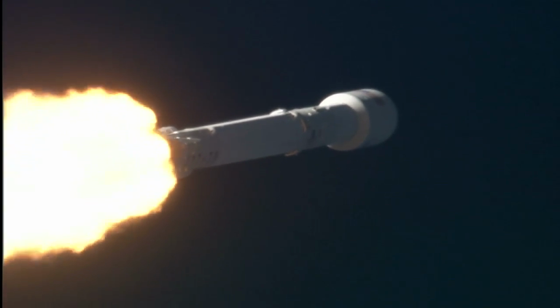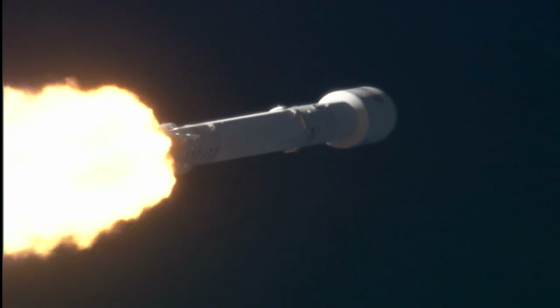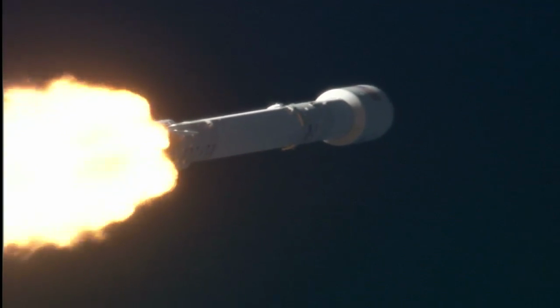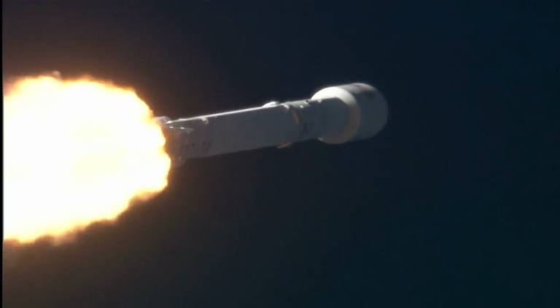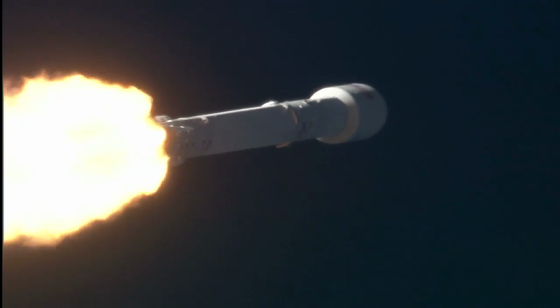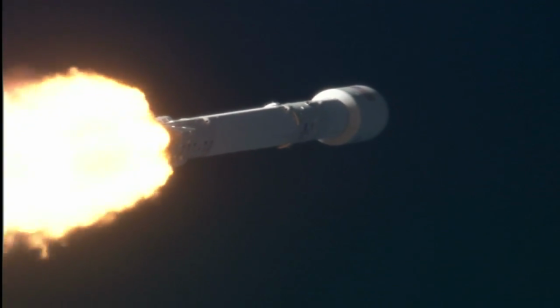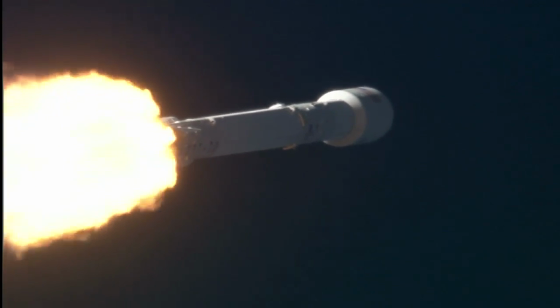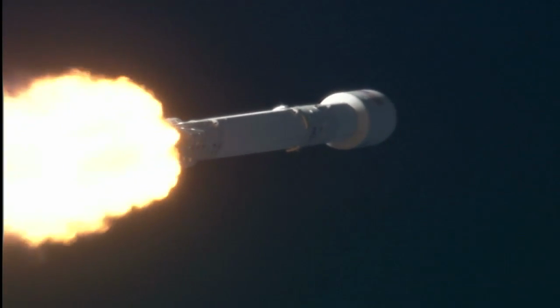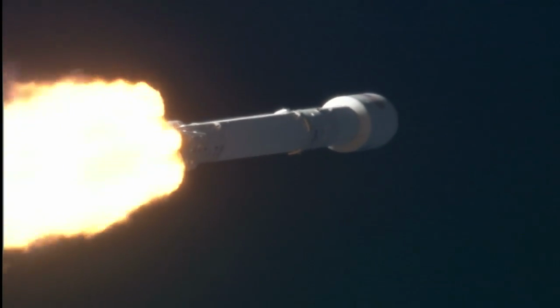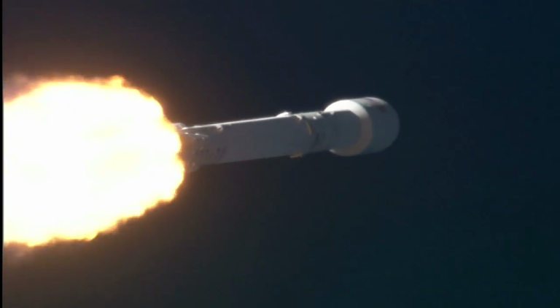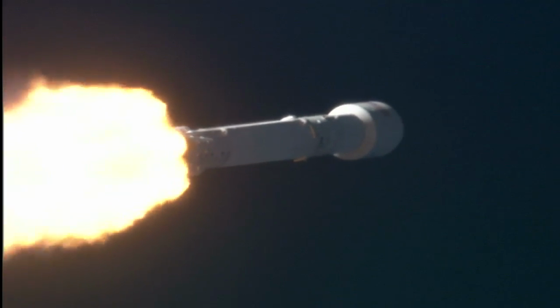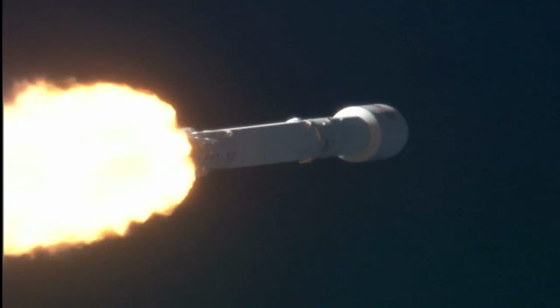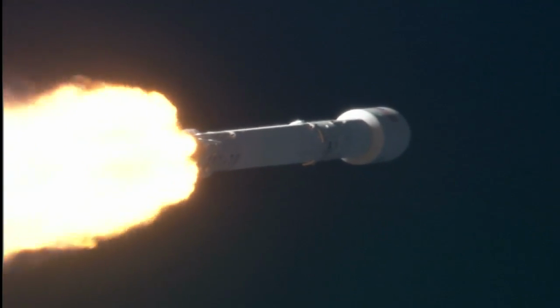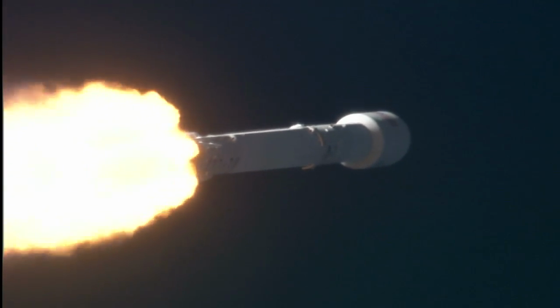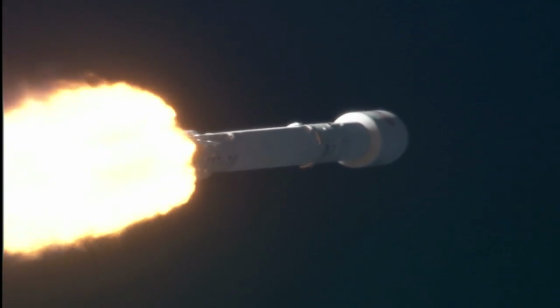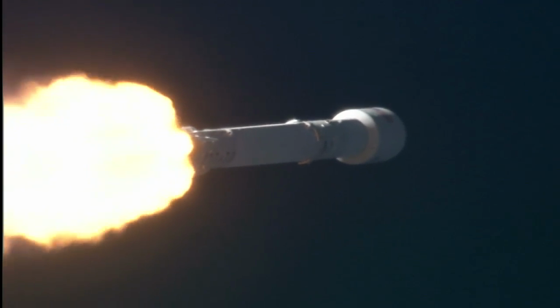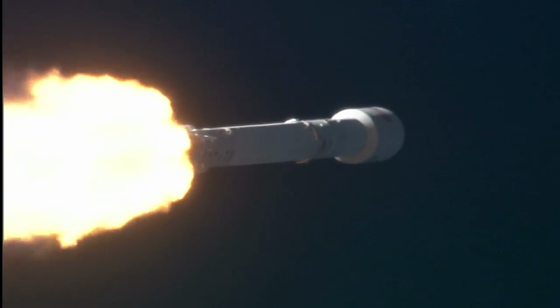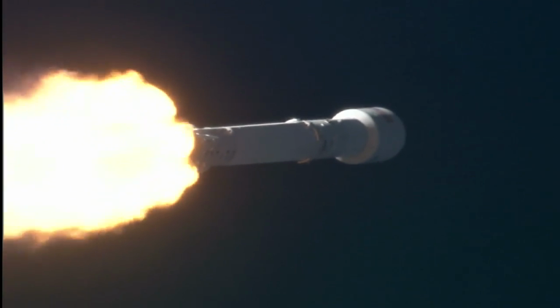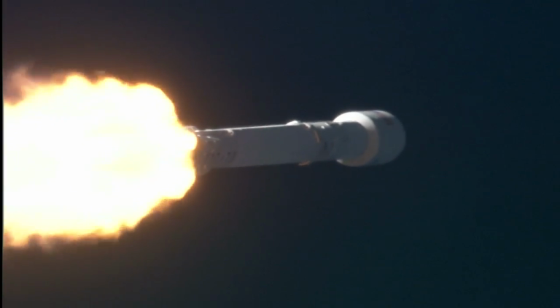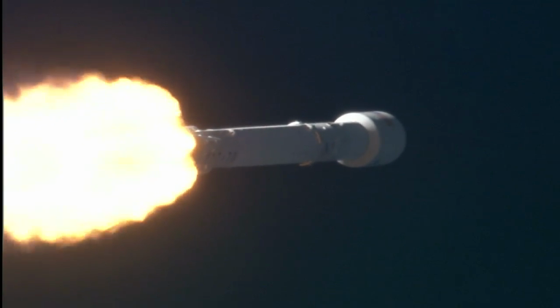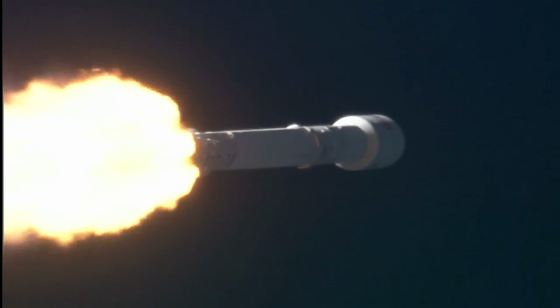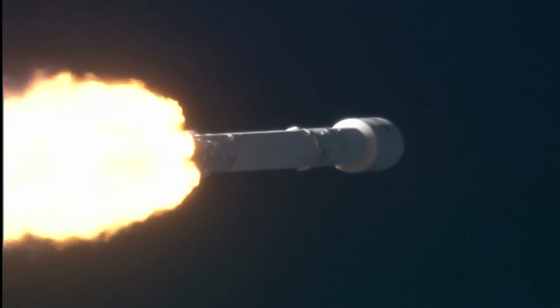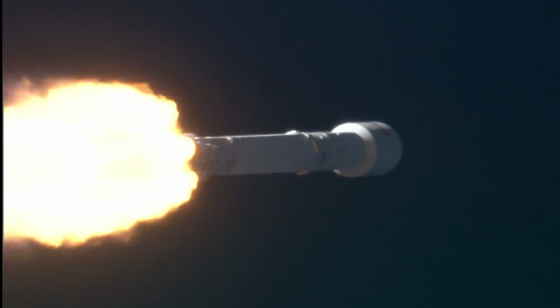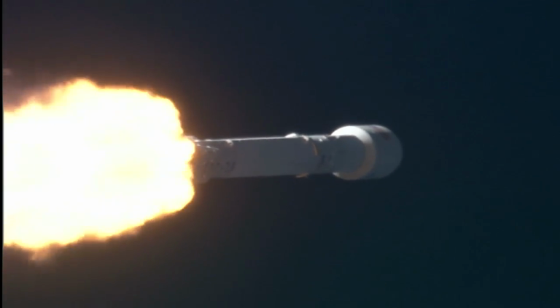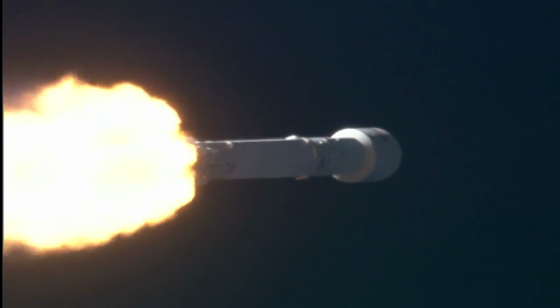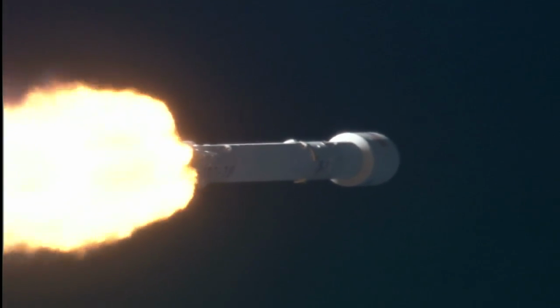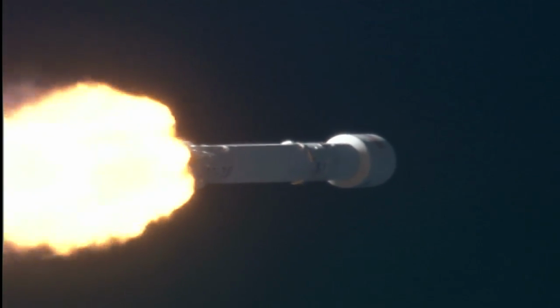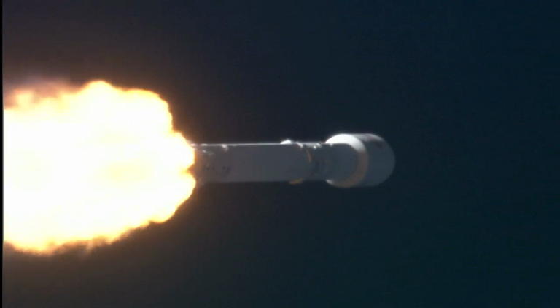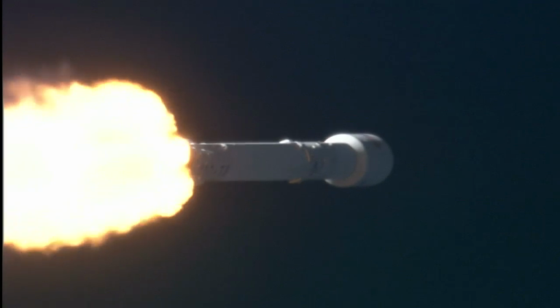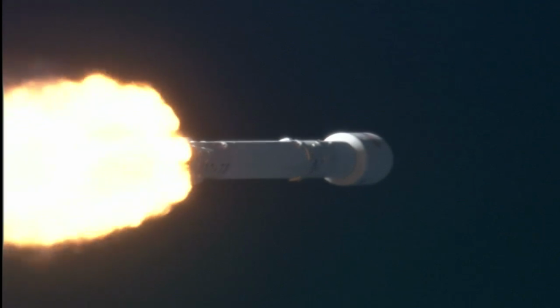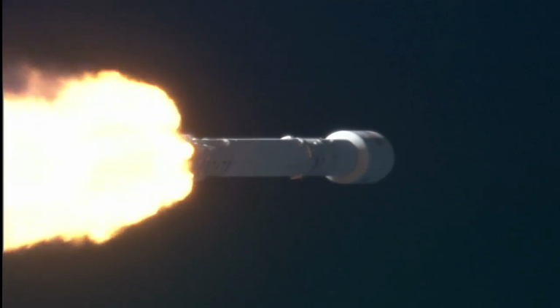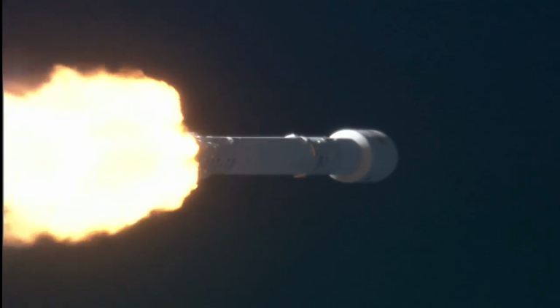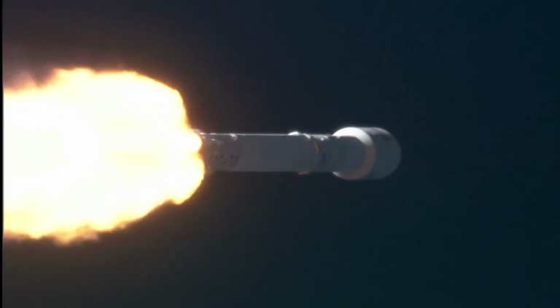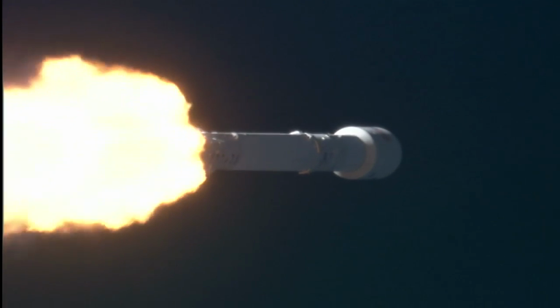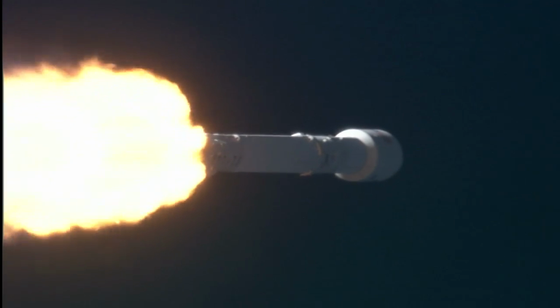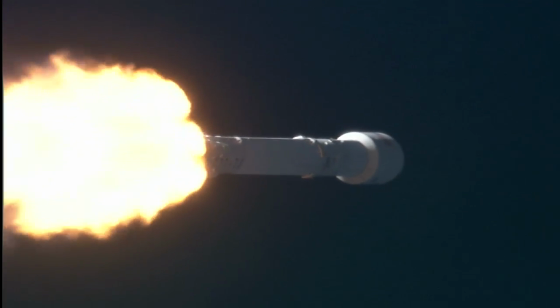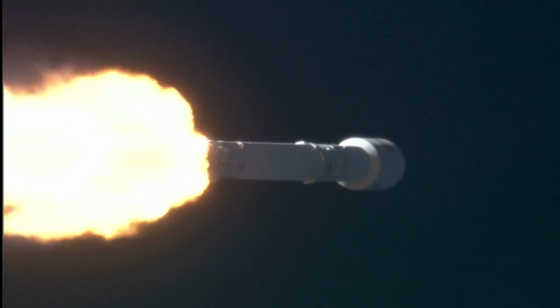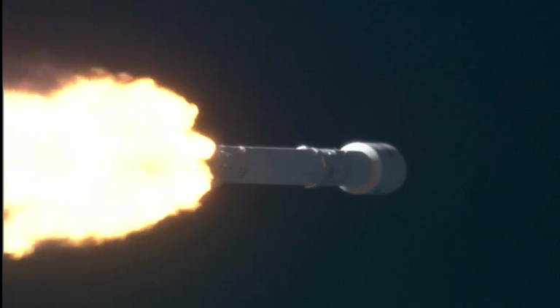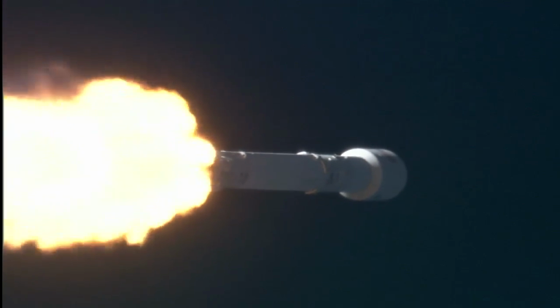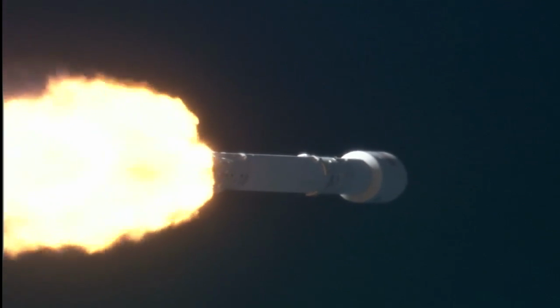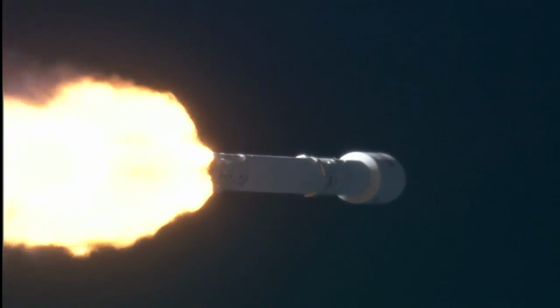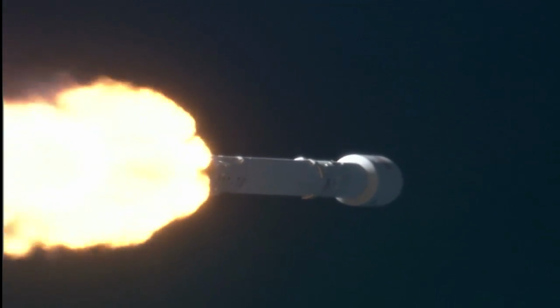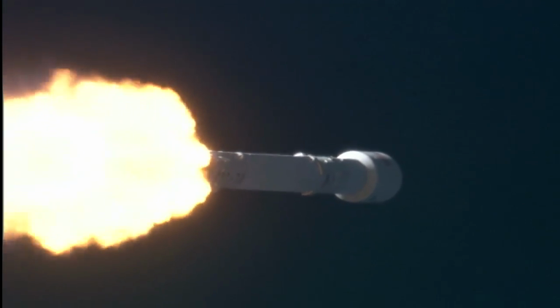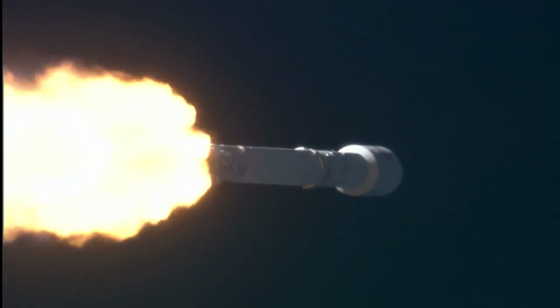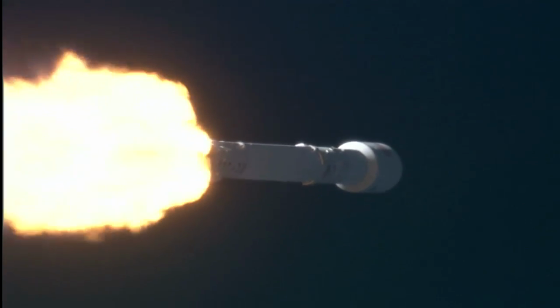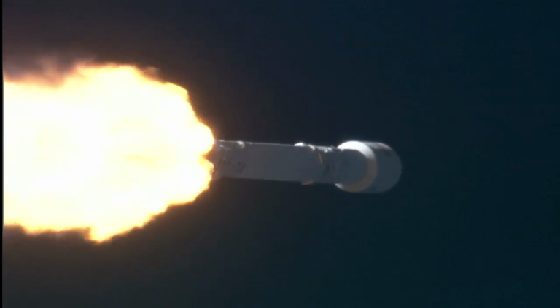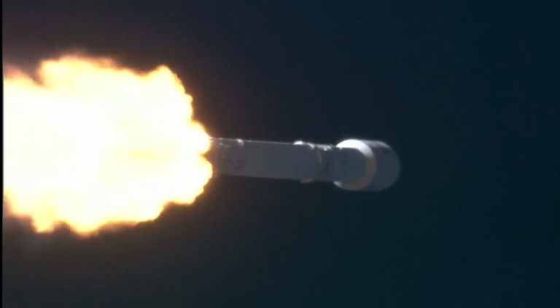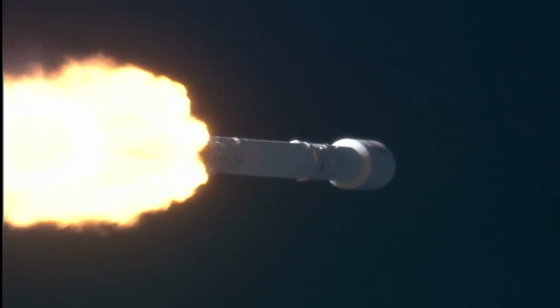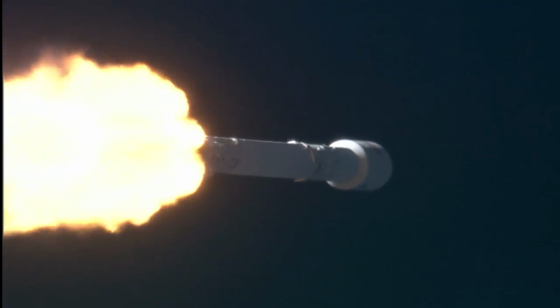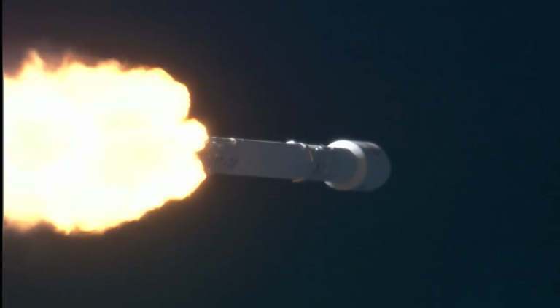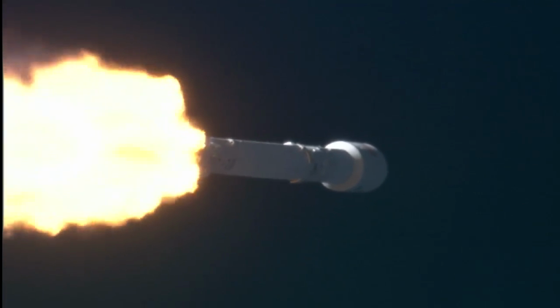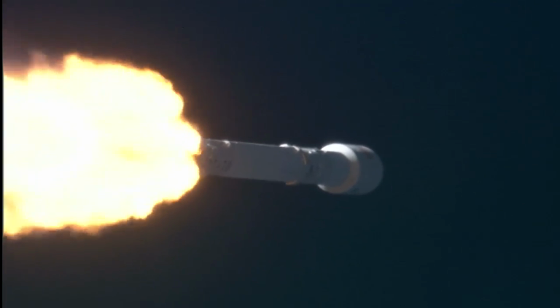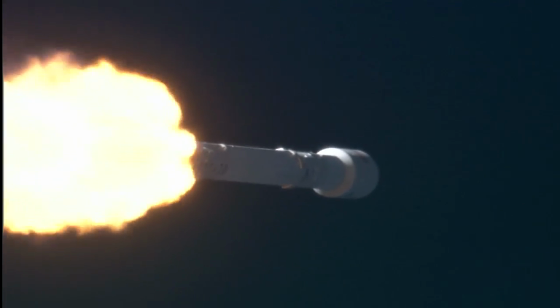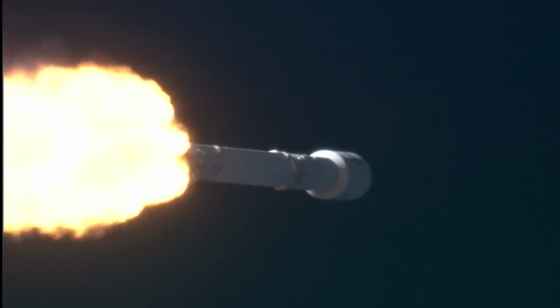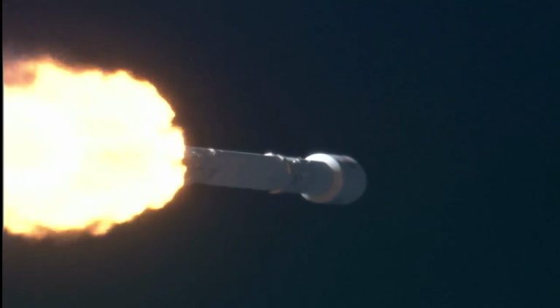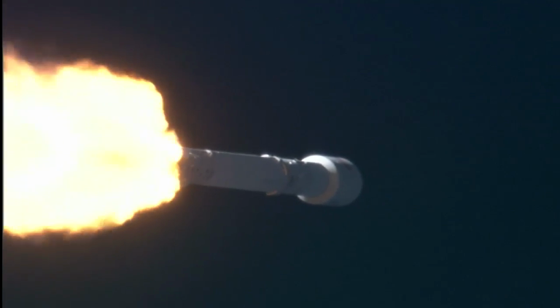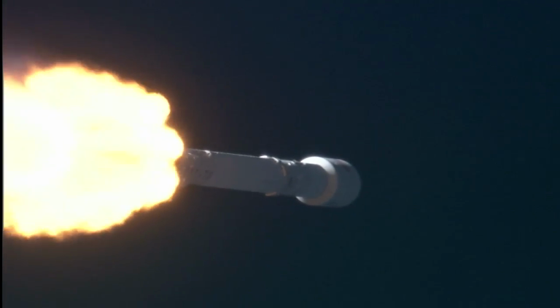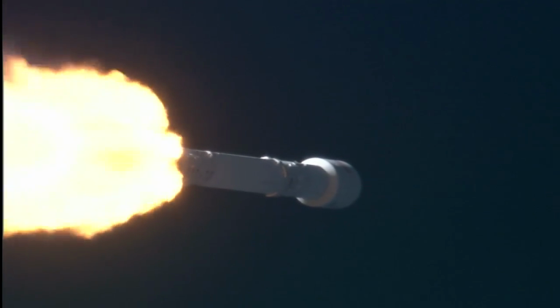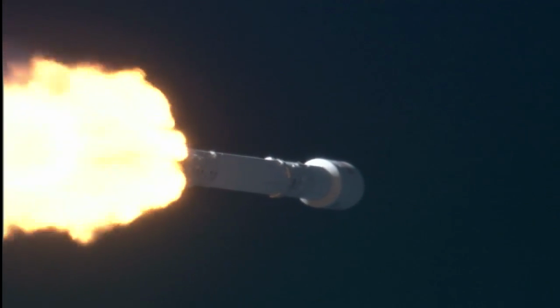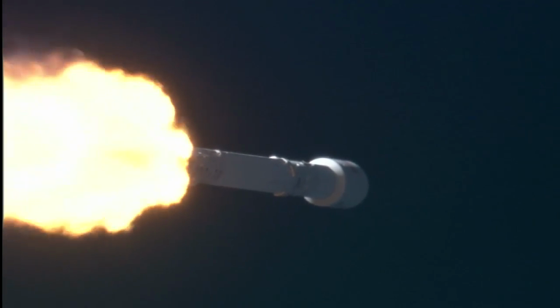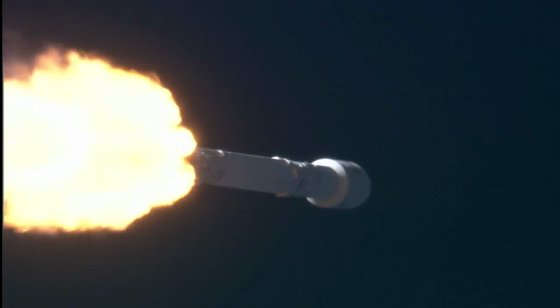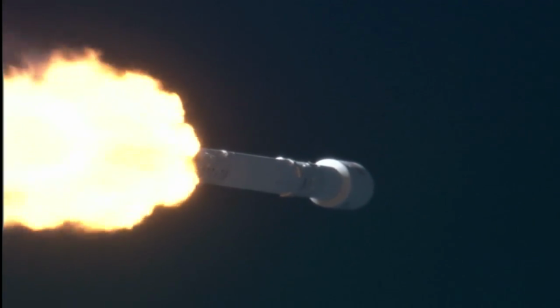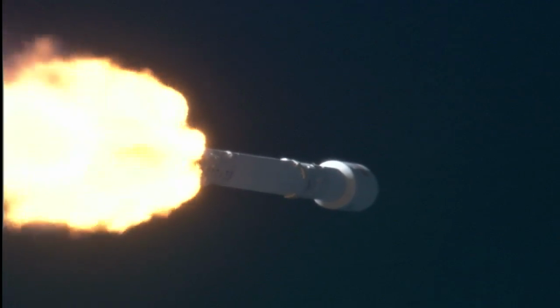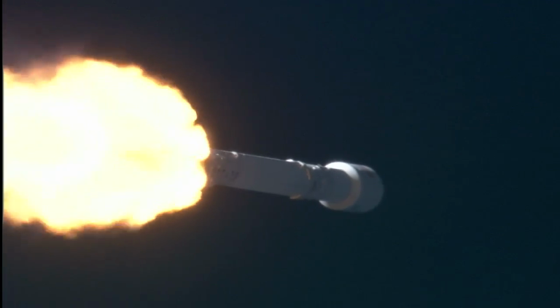Vehicle has reached maximum aerodynamic pressure. First stage prop is still nominal. Everything go. Power and tolerance remain nominal. Falcon and Discover passing through max Q.